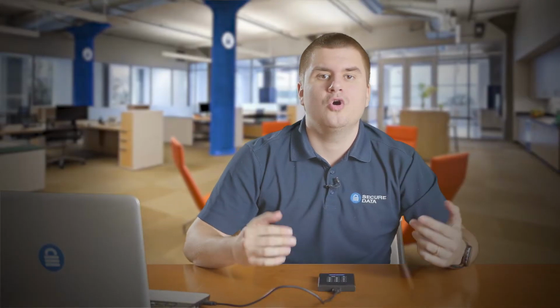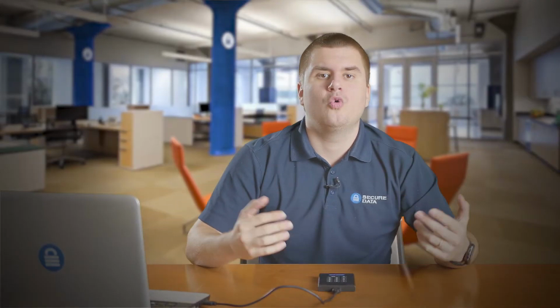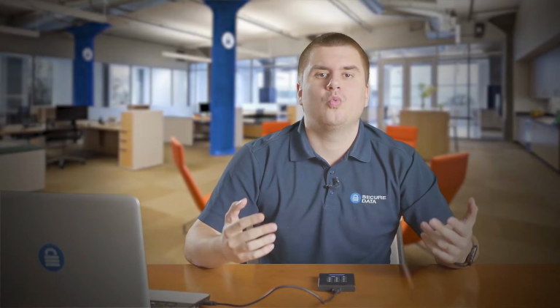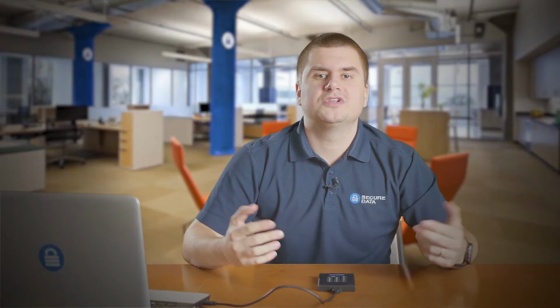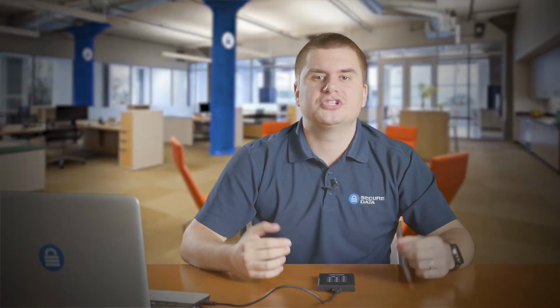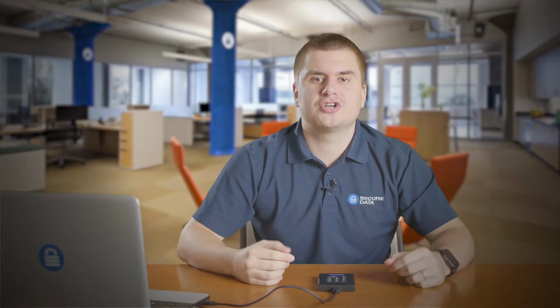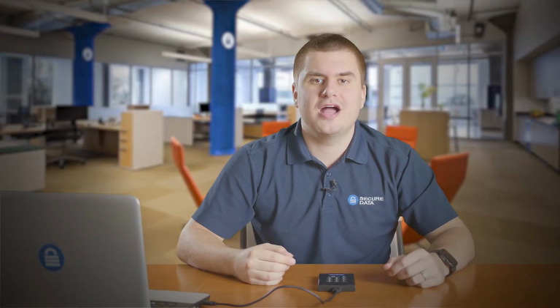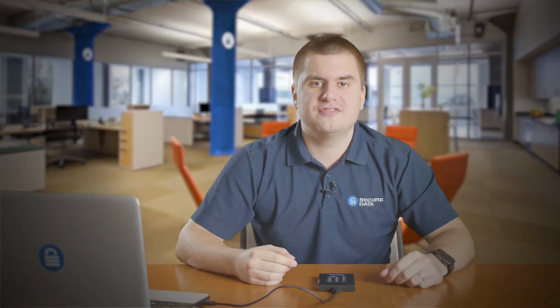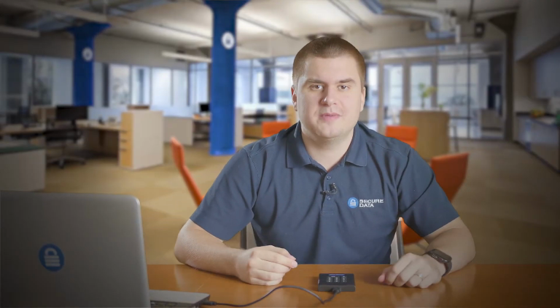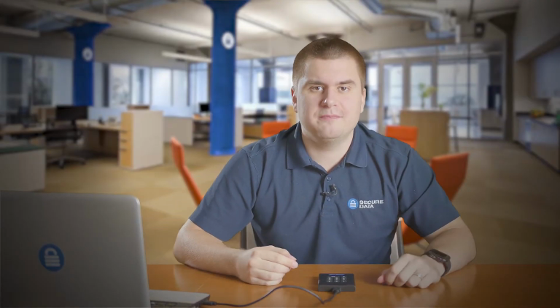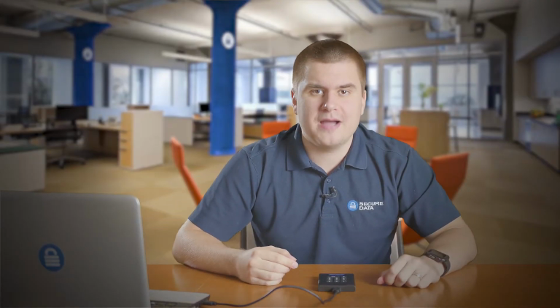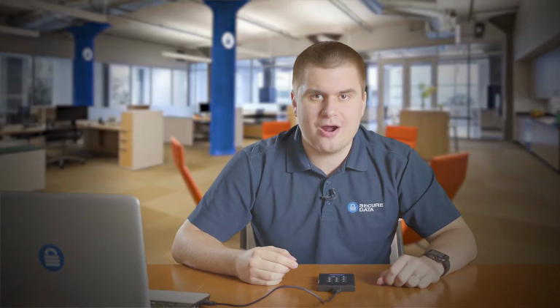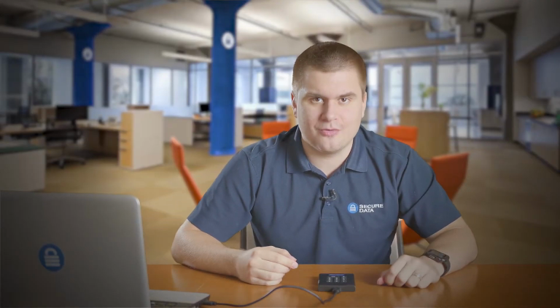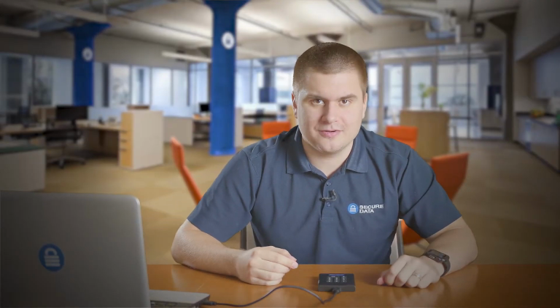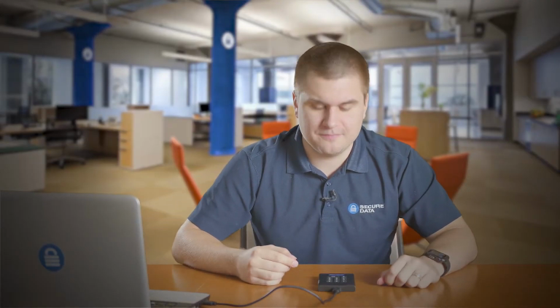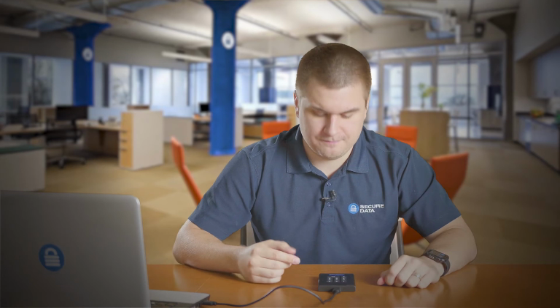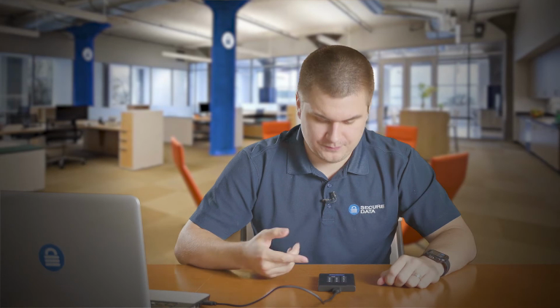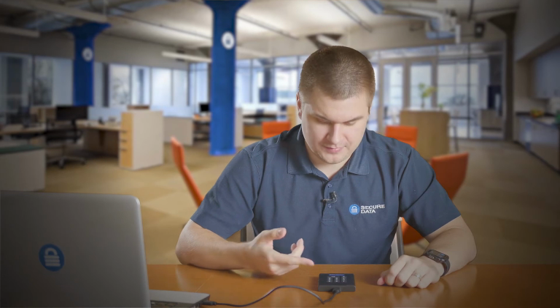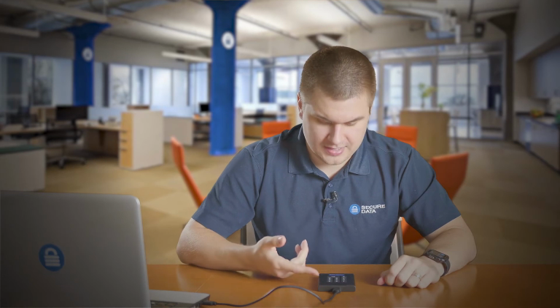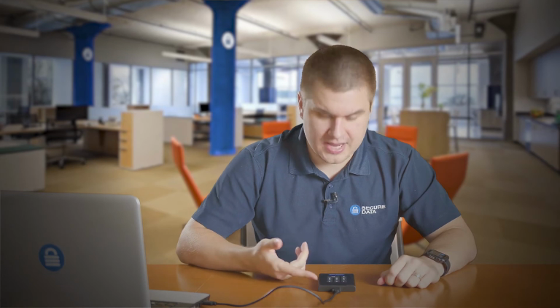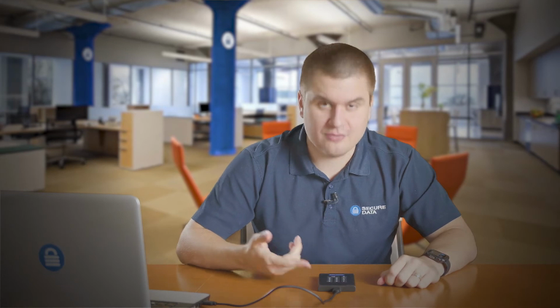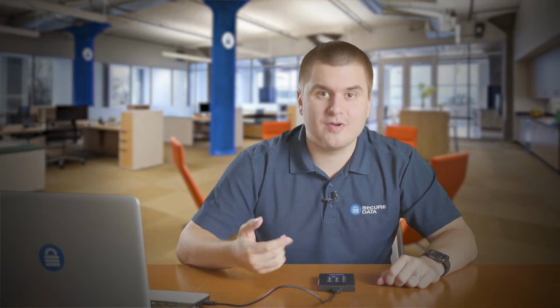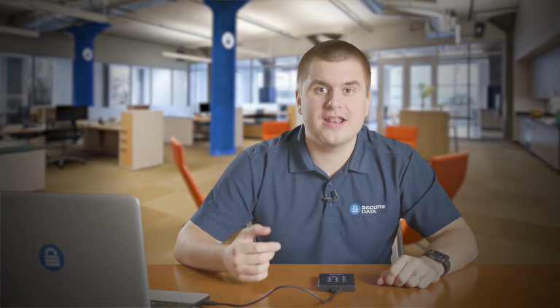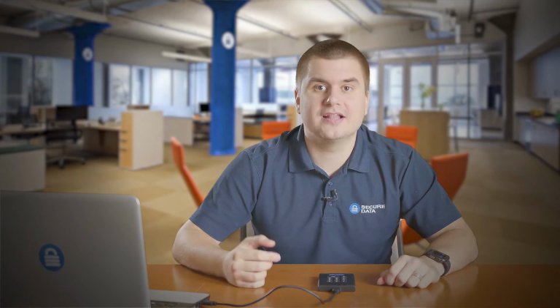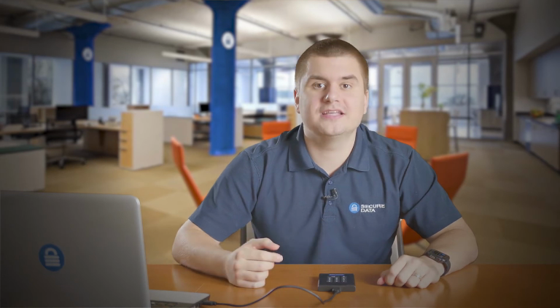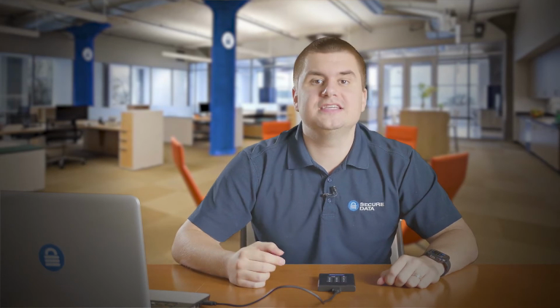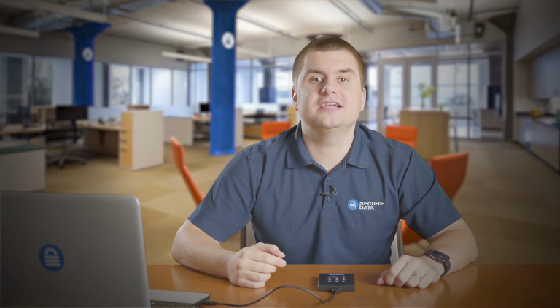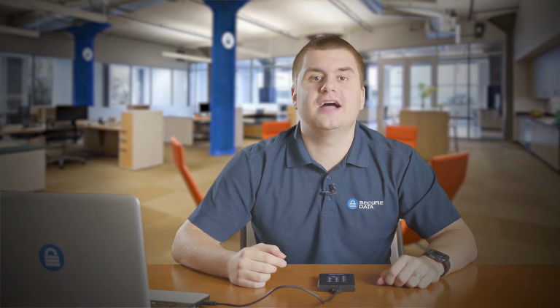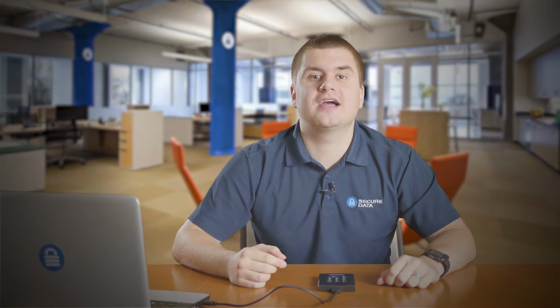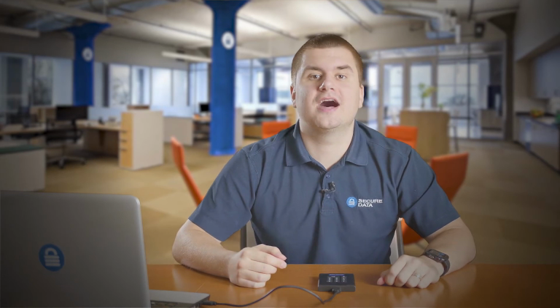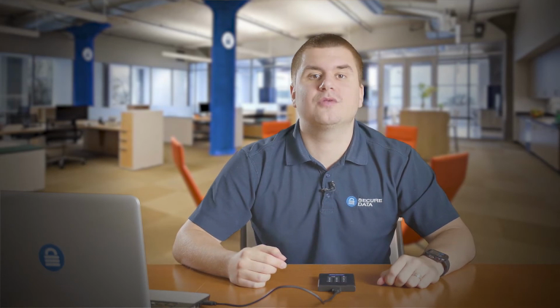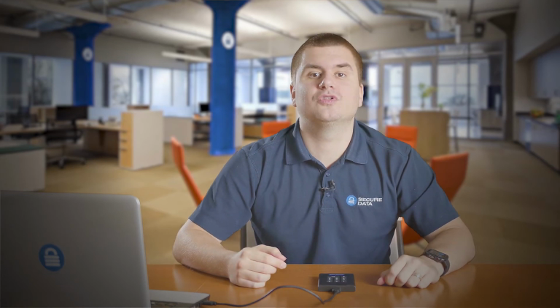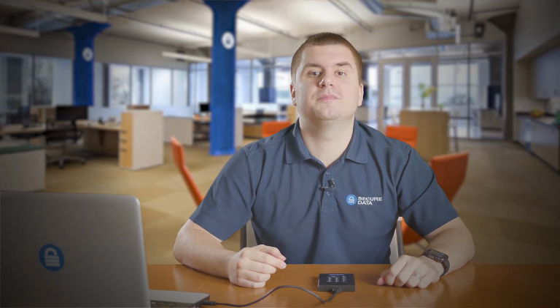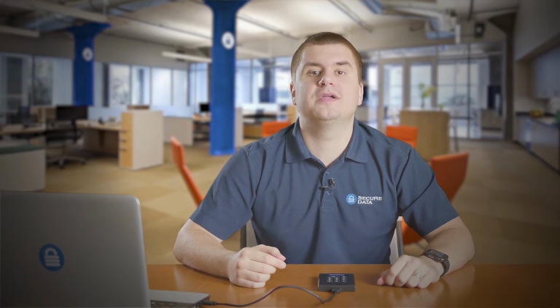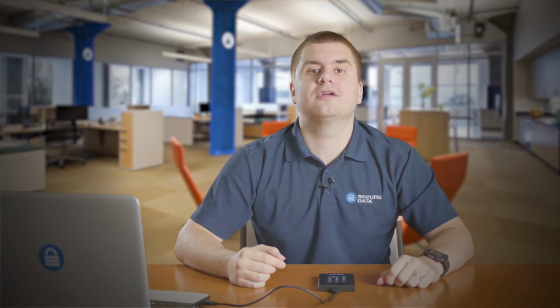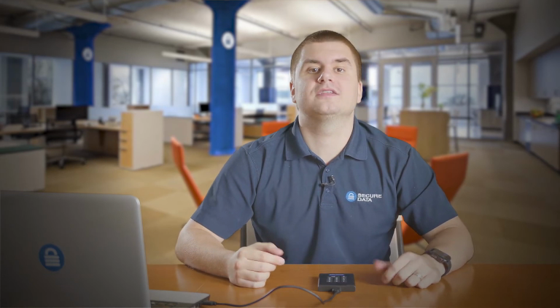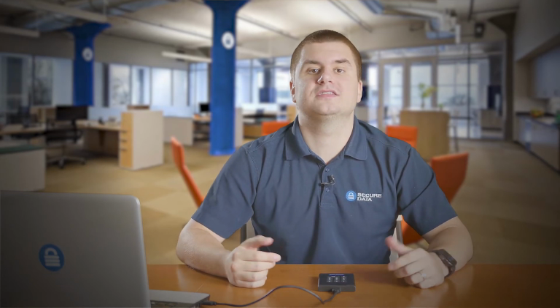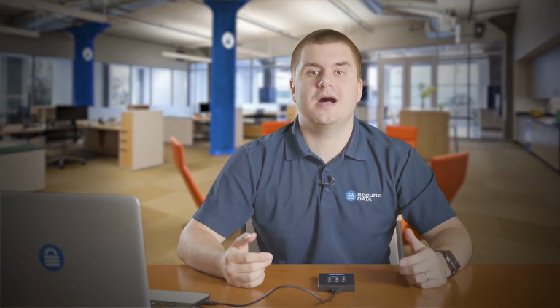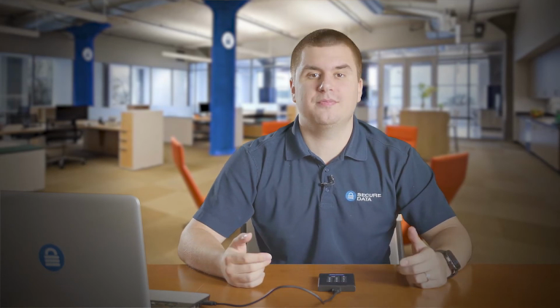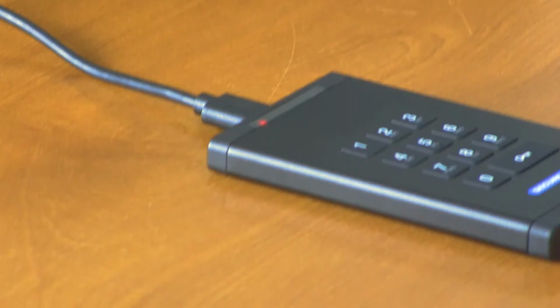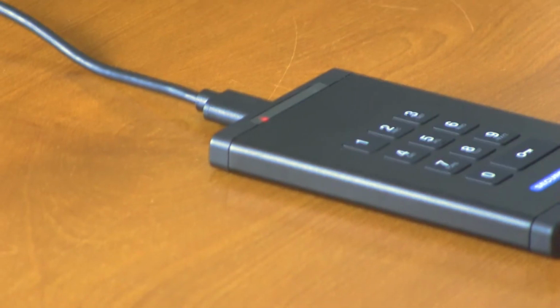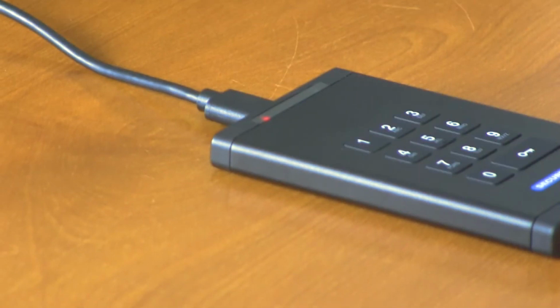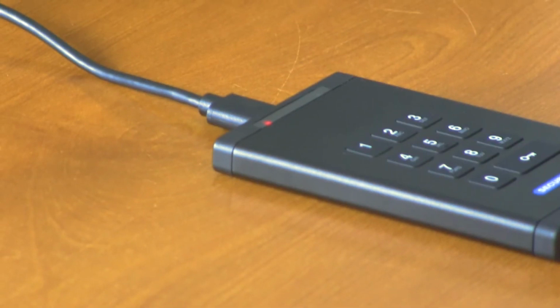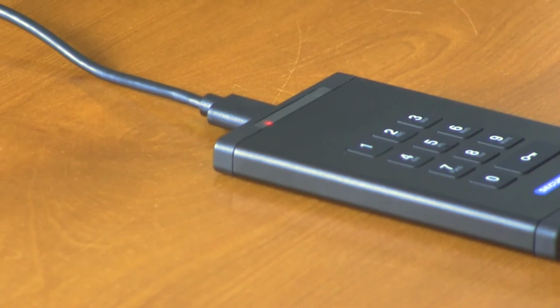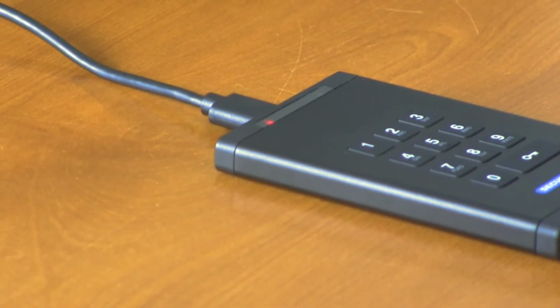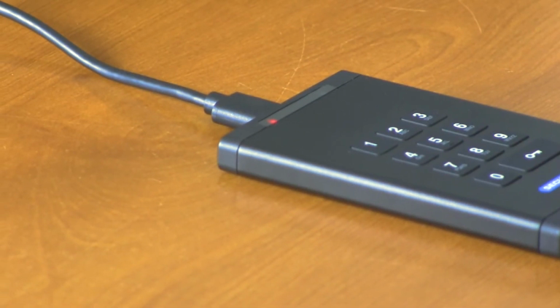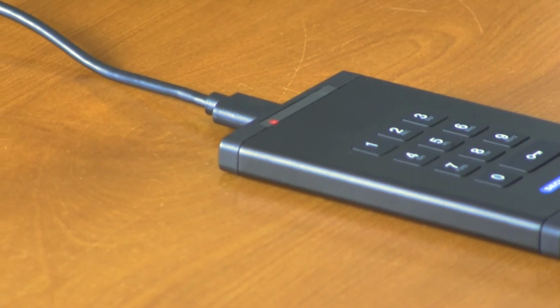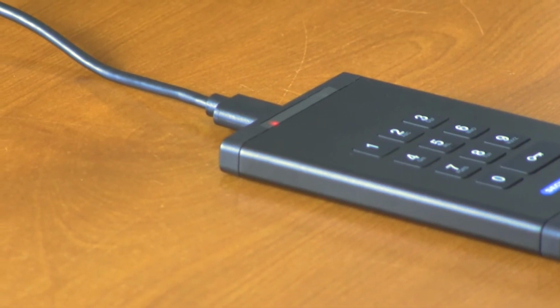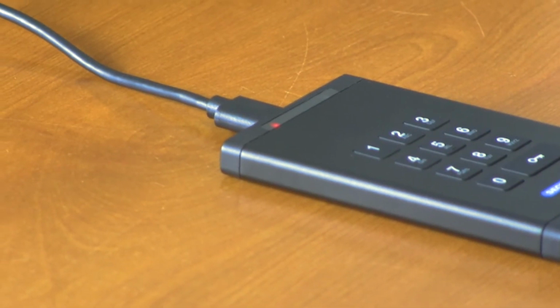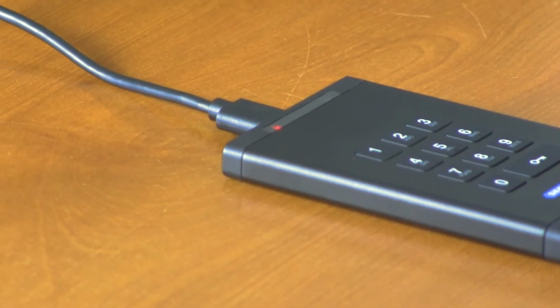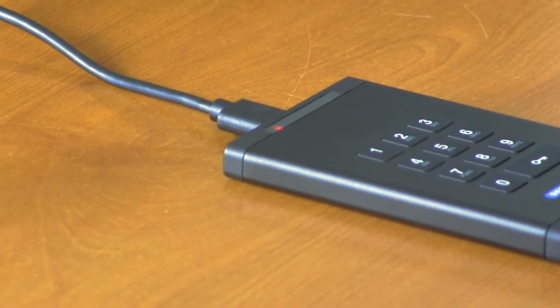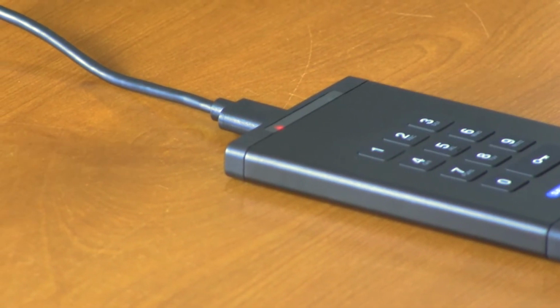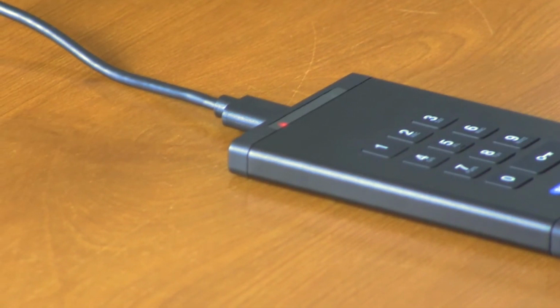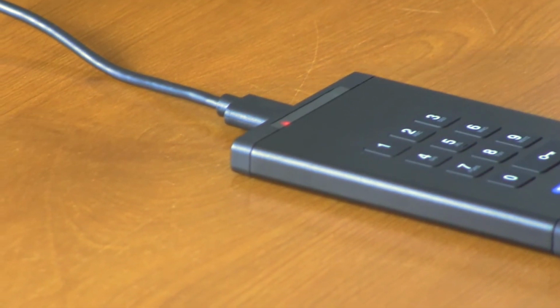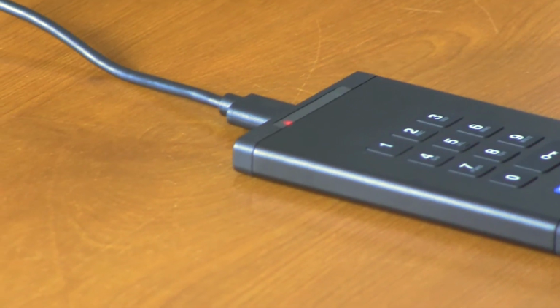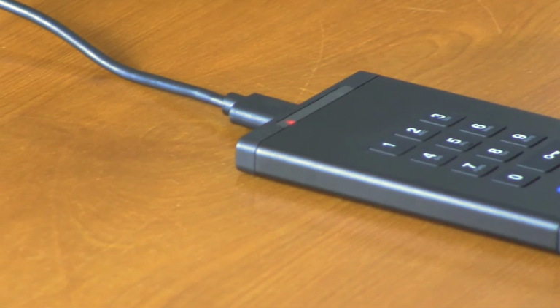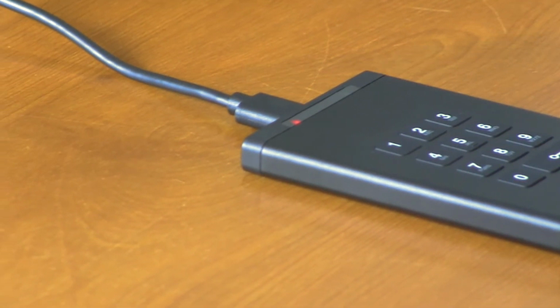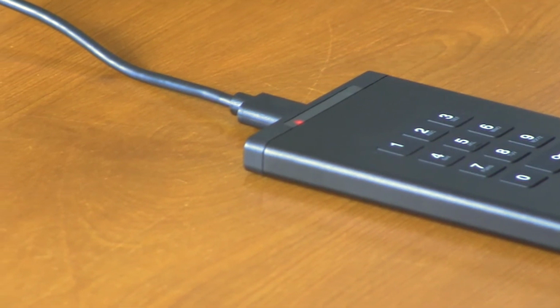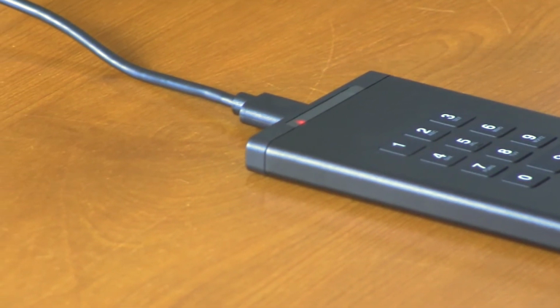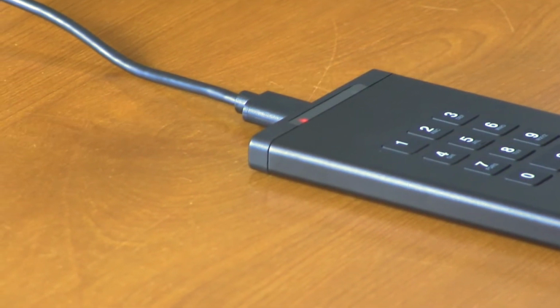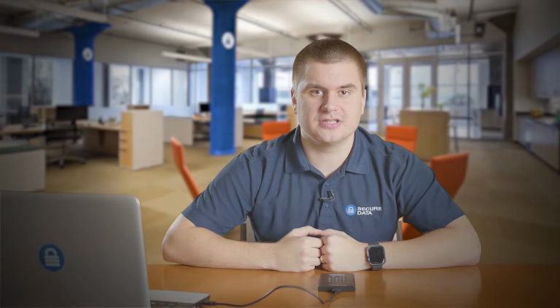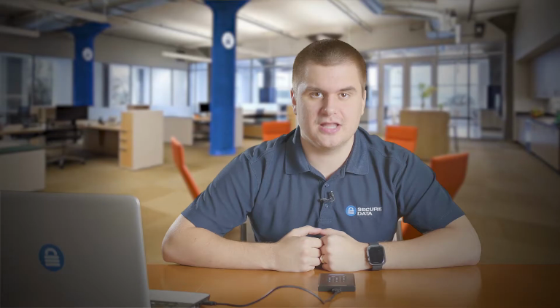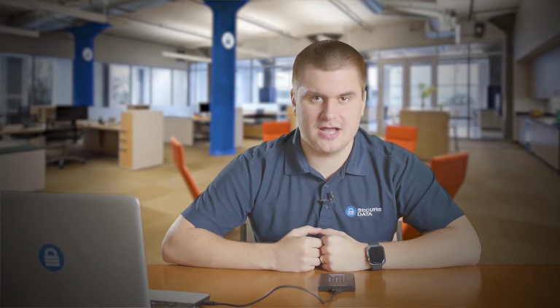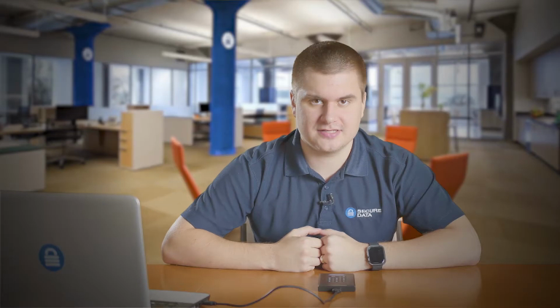Once the drive has been powered, a red LED icon will appear at the top of the drive. This is indicating that the drive is locked.